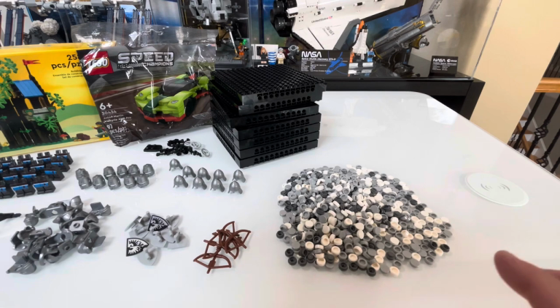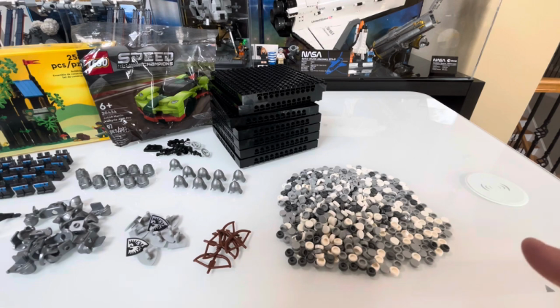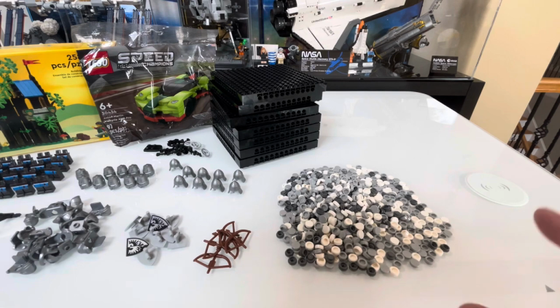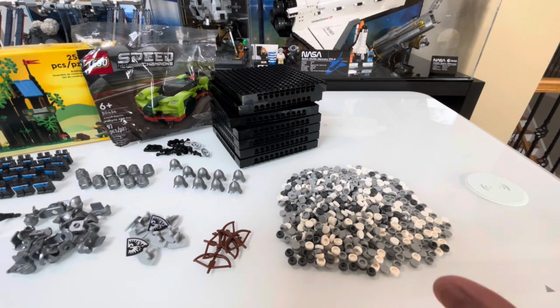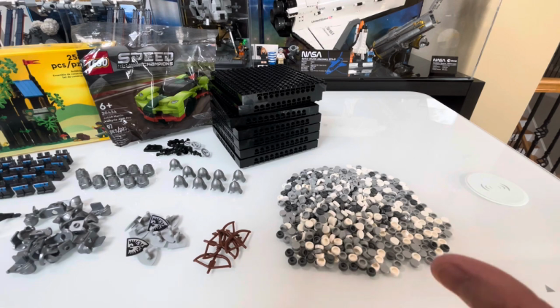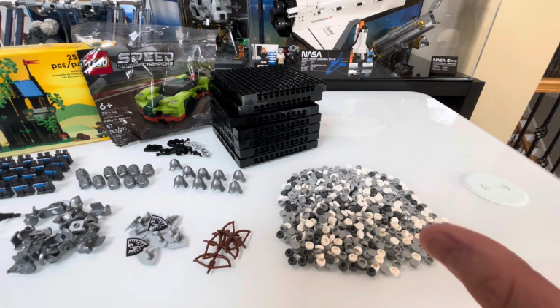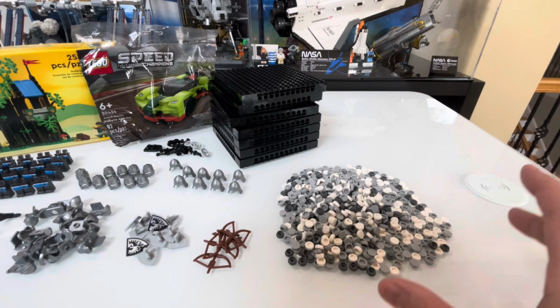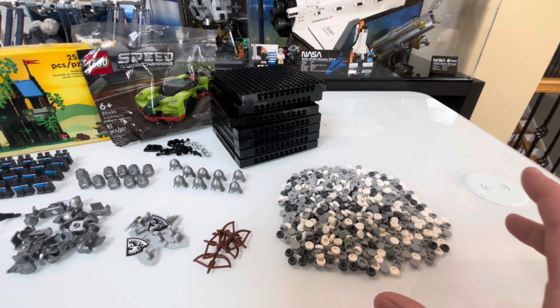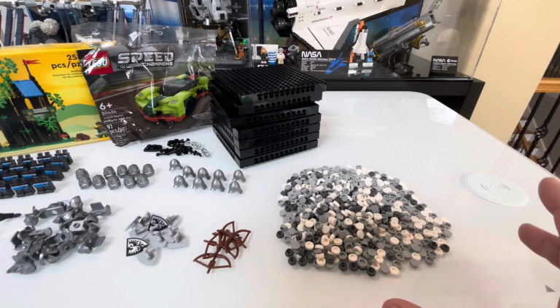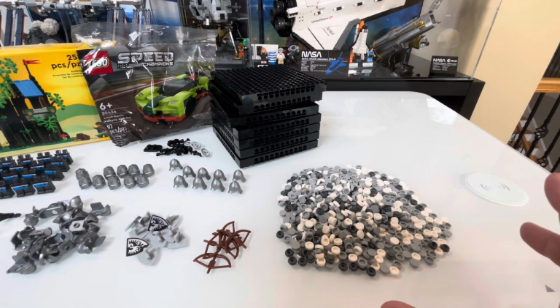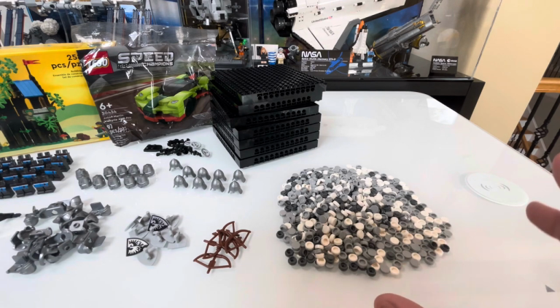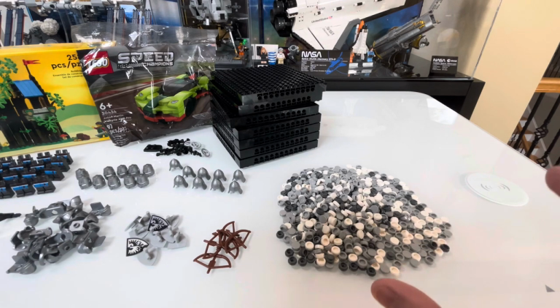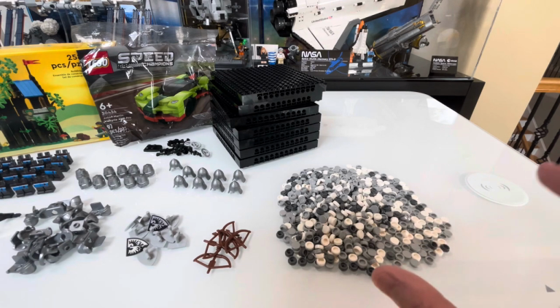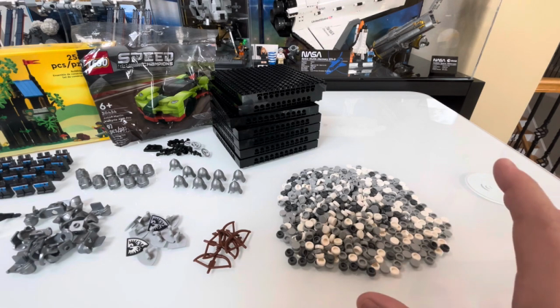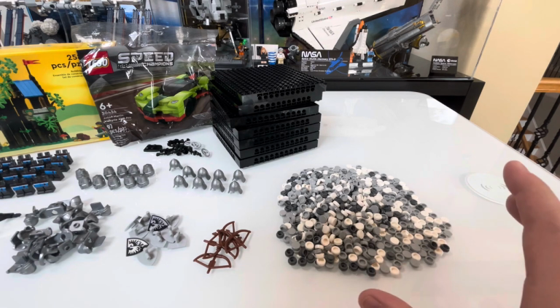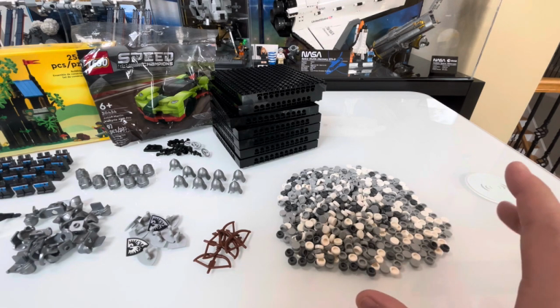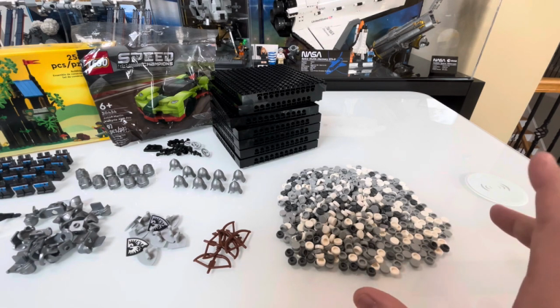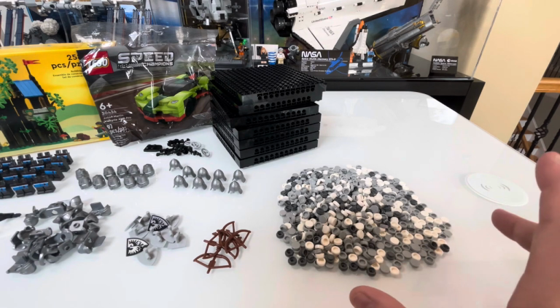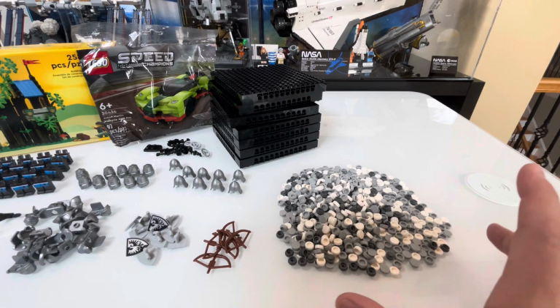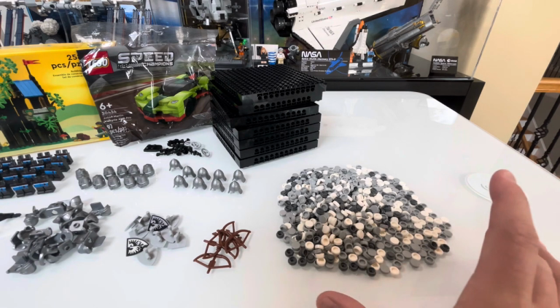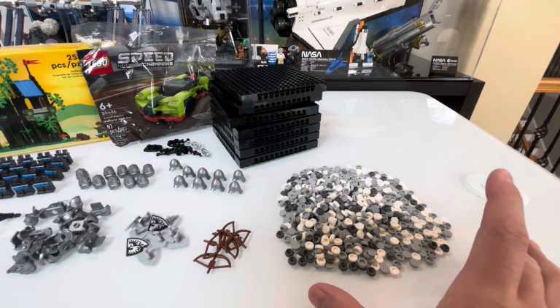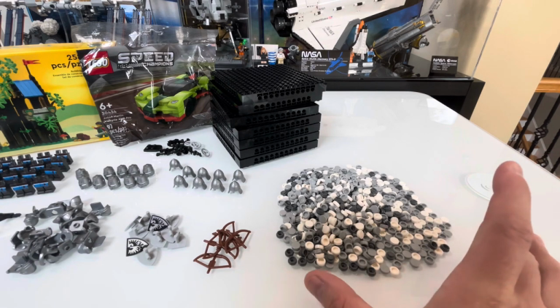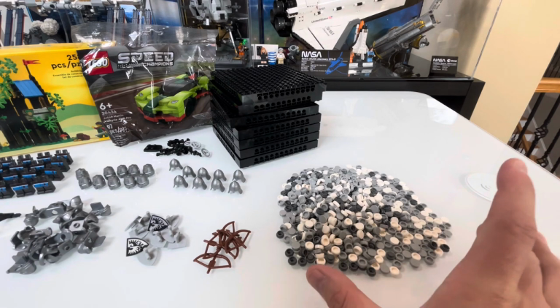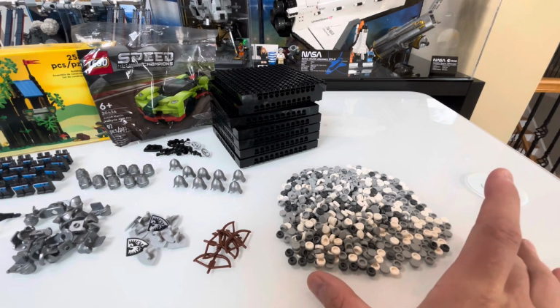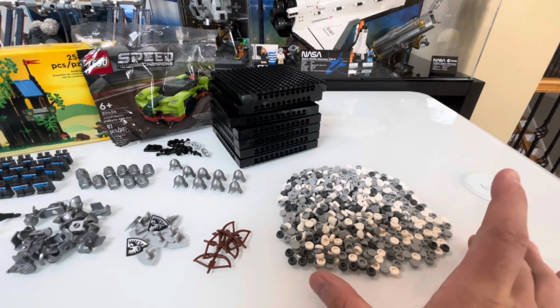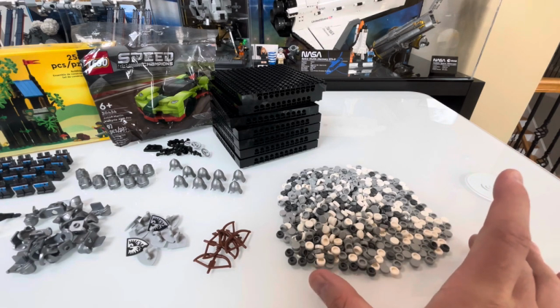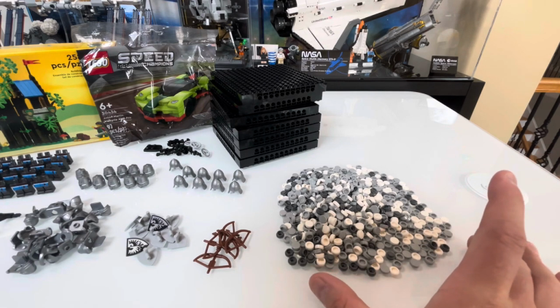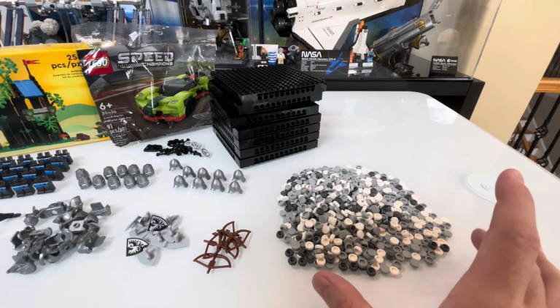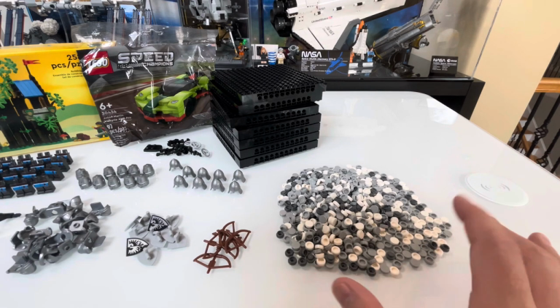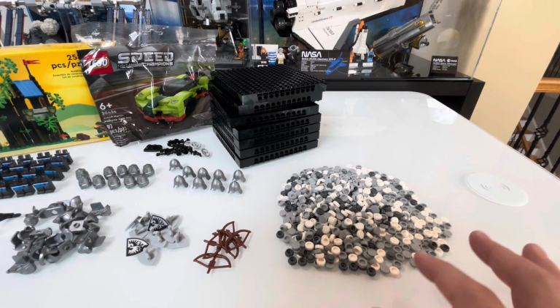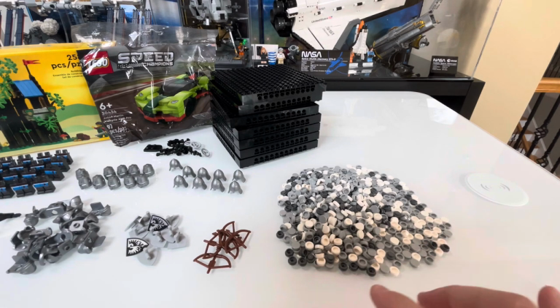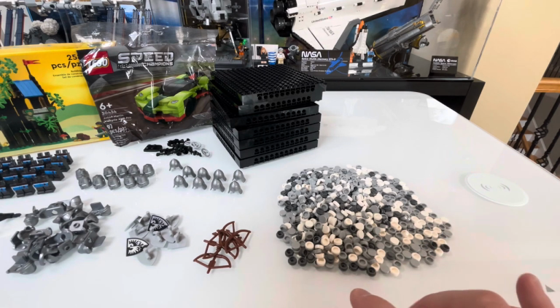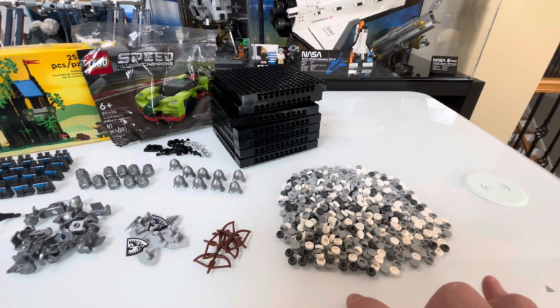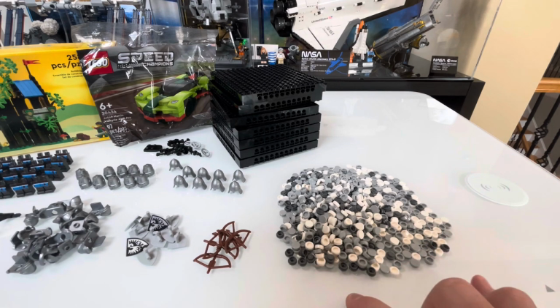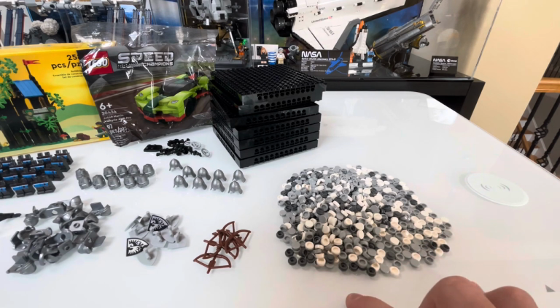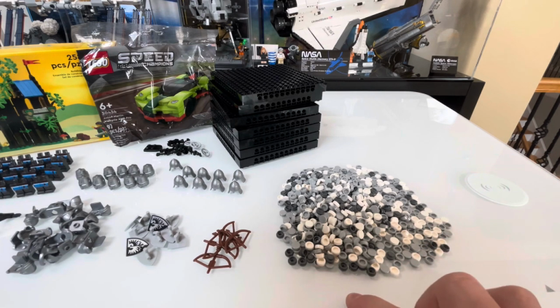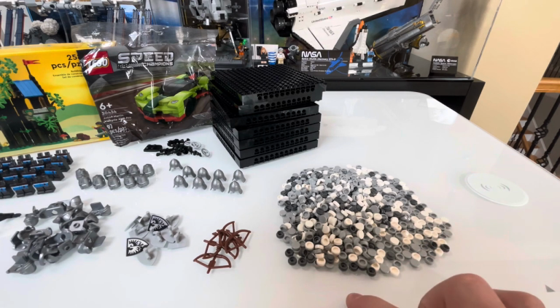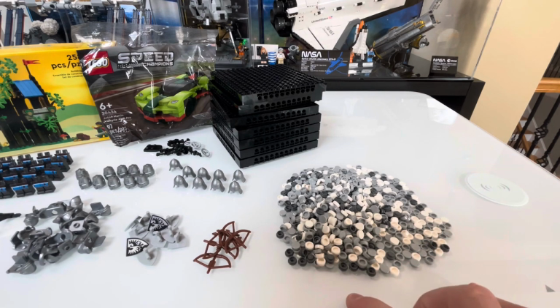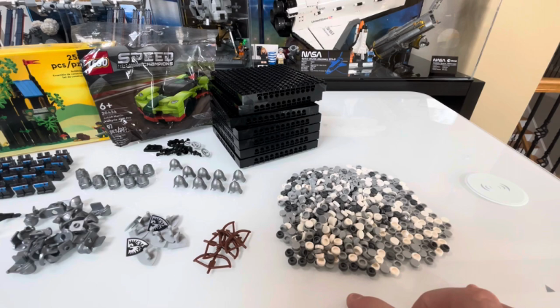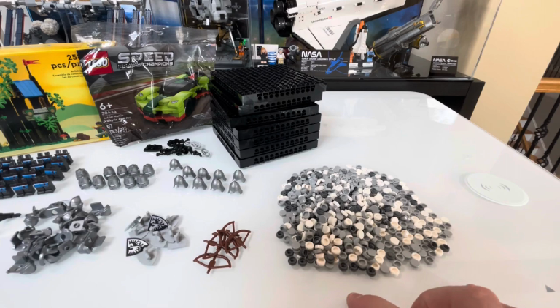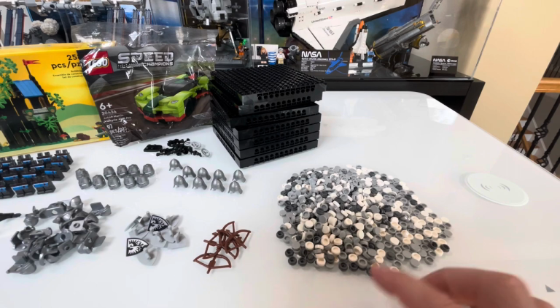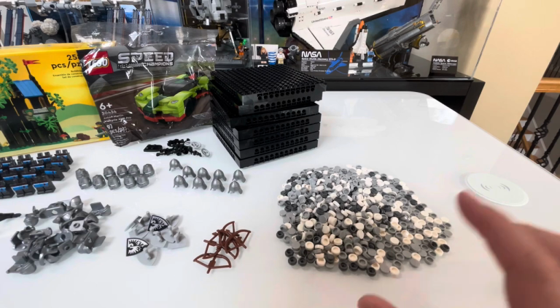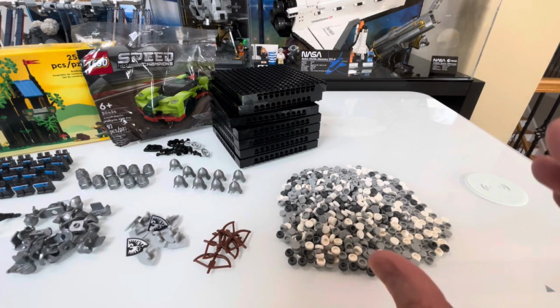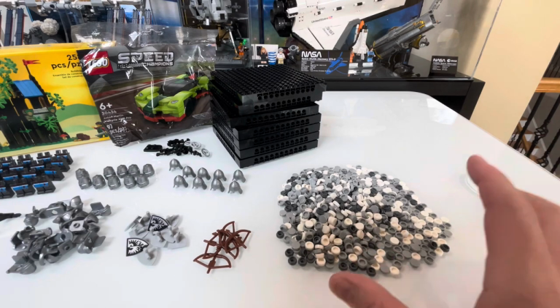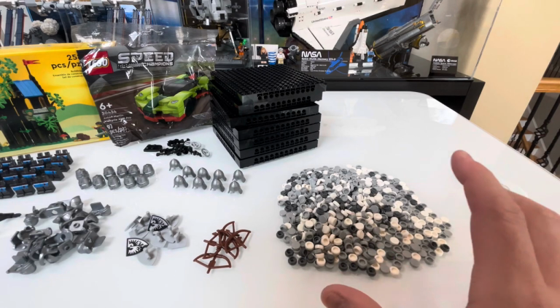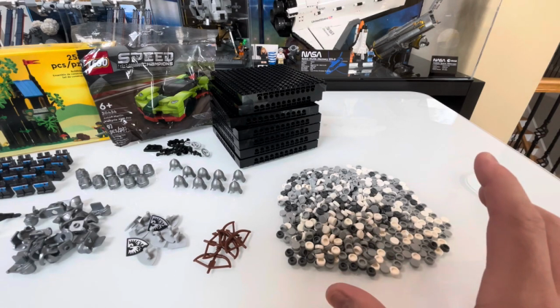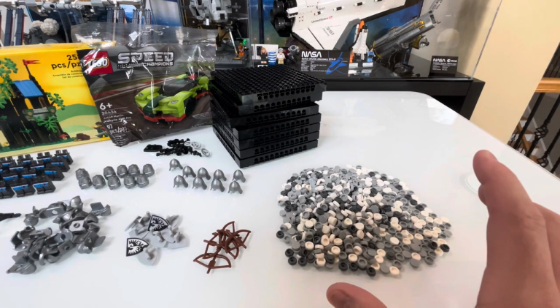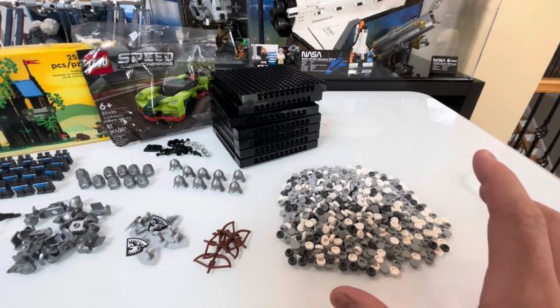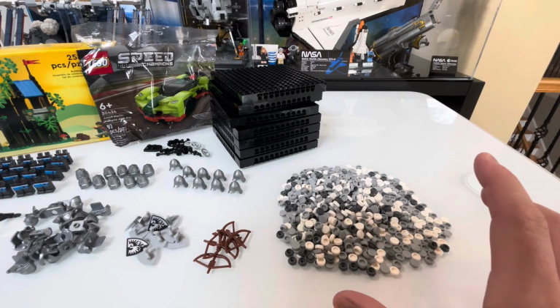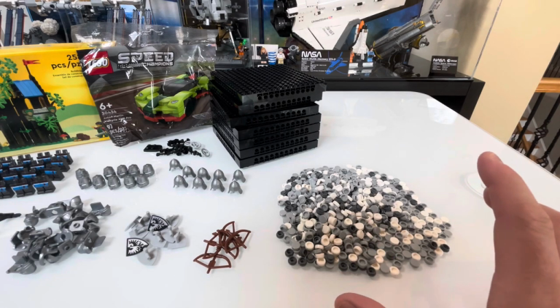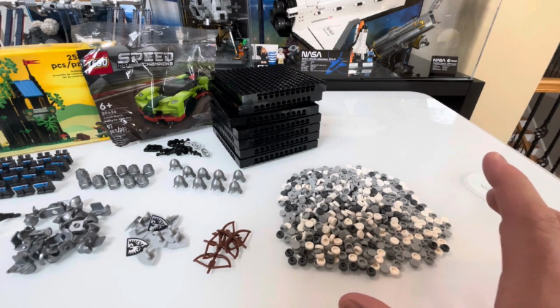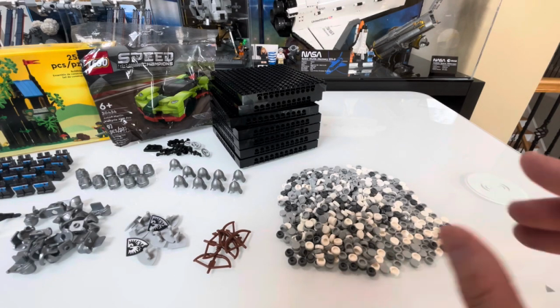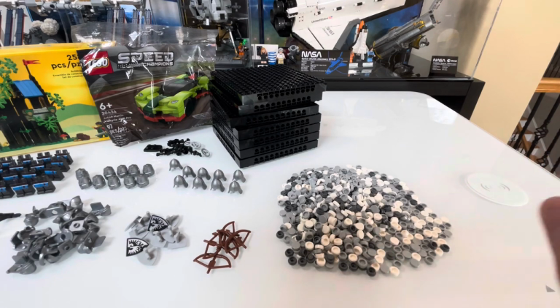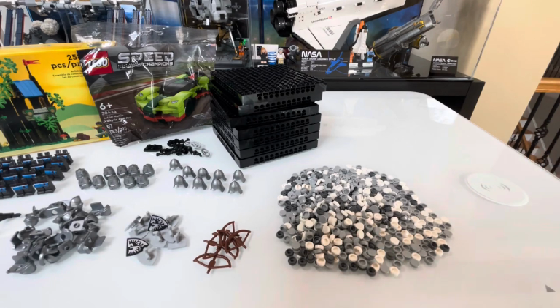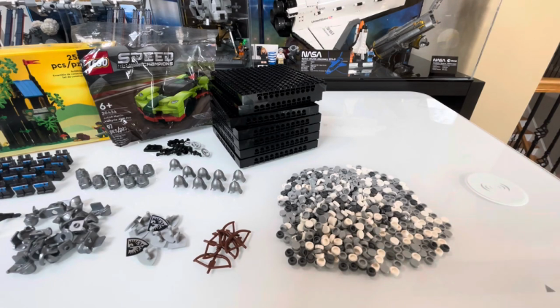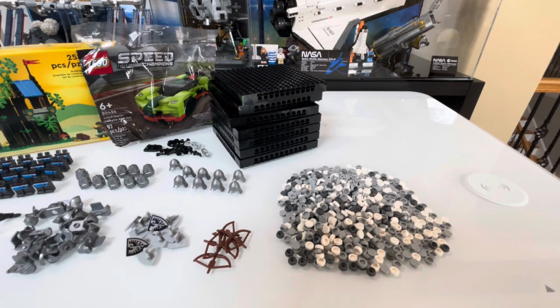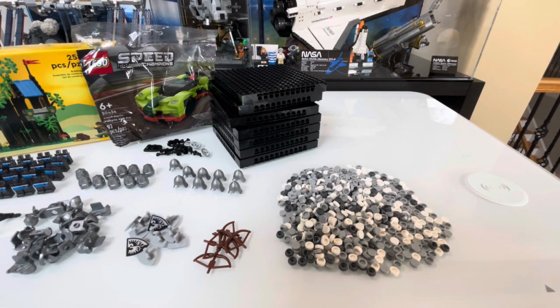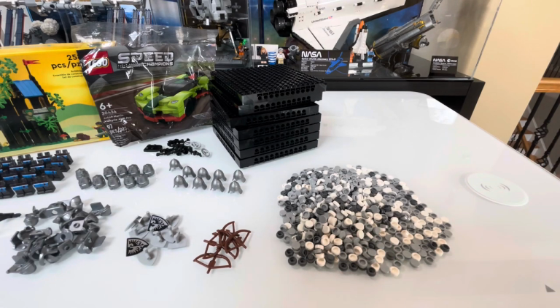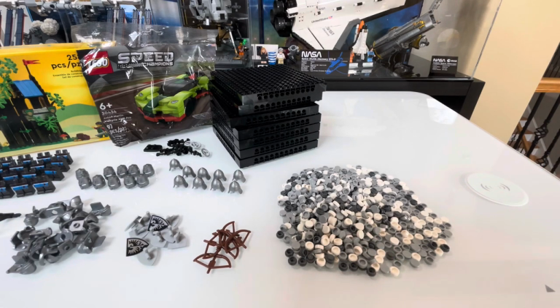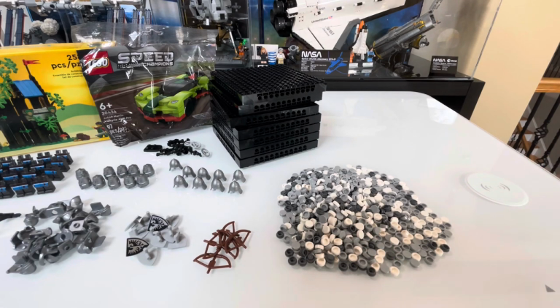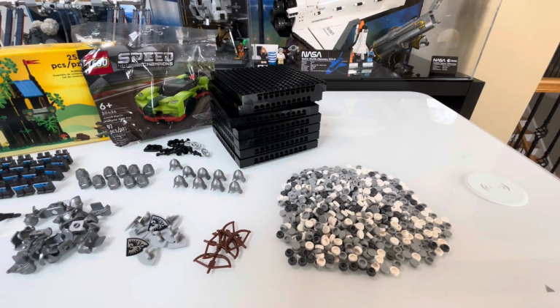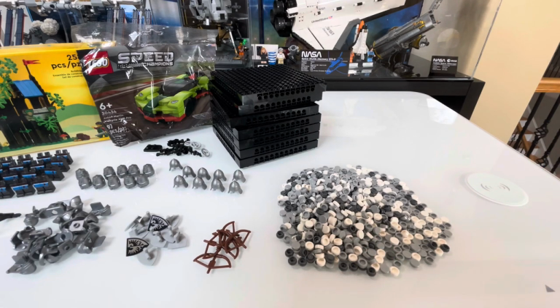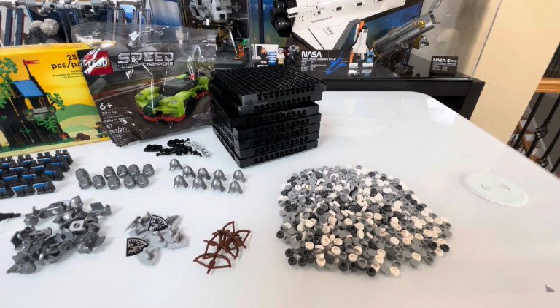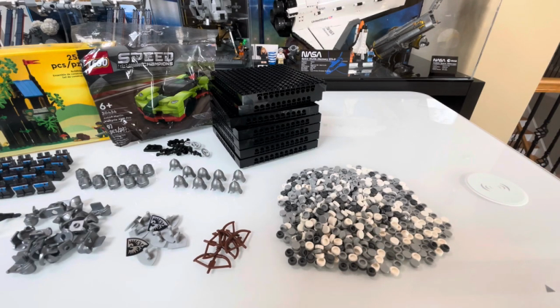We have the majority of those studs already in the collection — about a thousand that we had to order. We're going to be starting on that project ASAP.